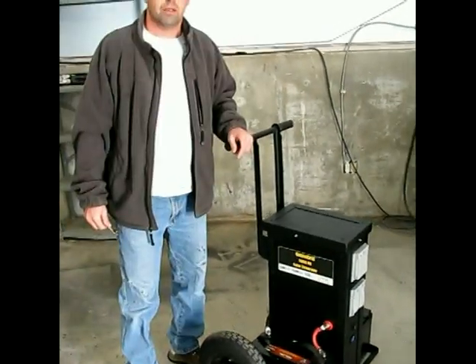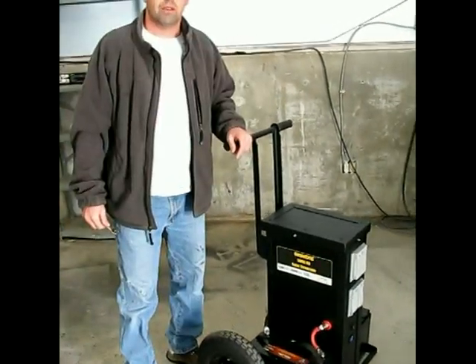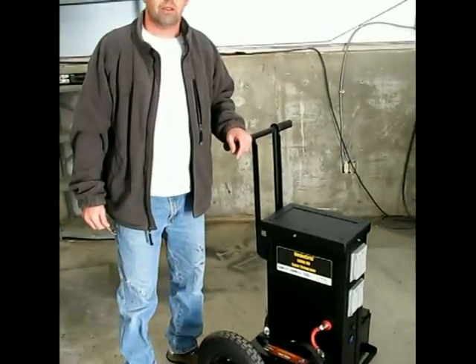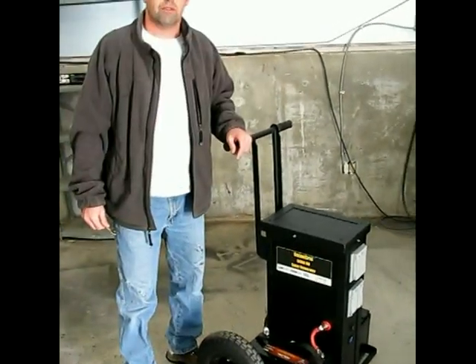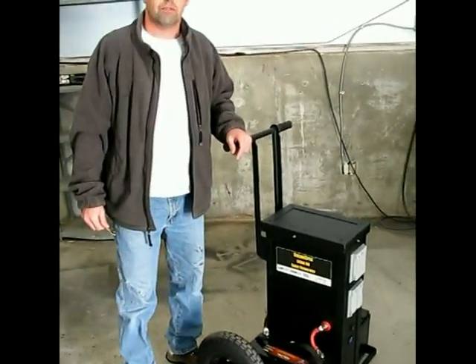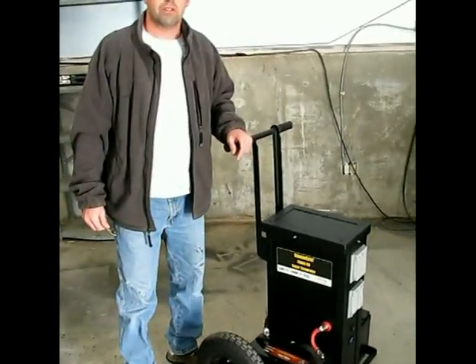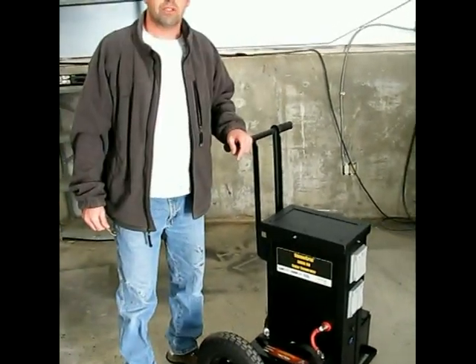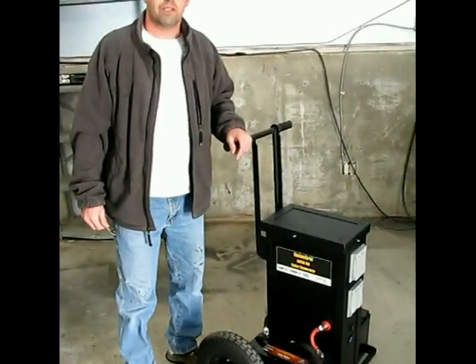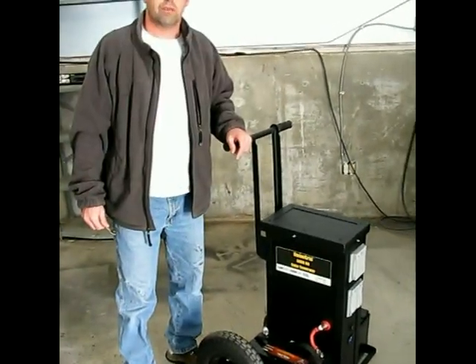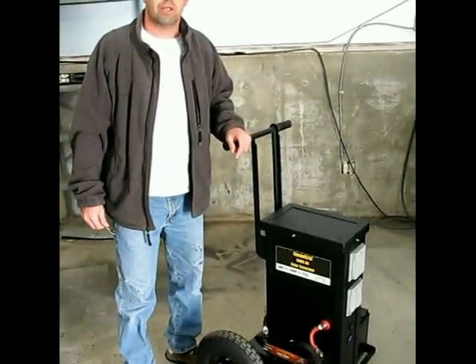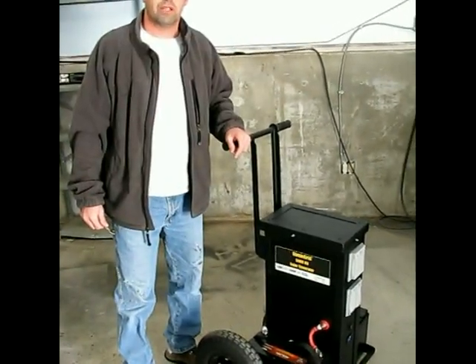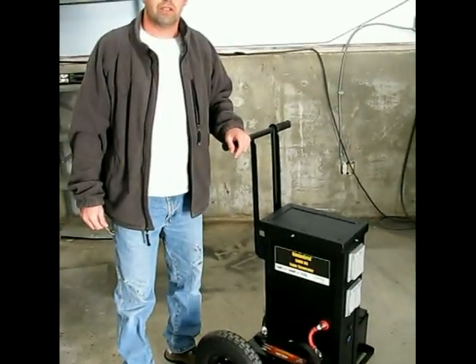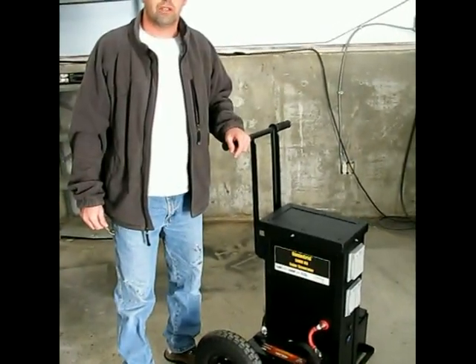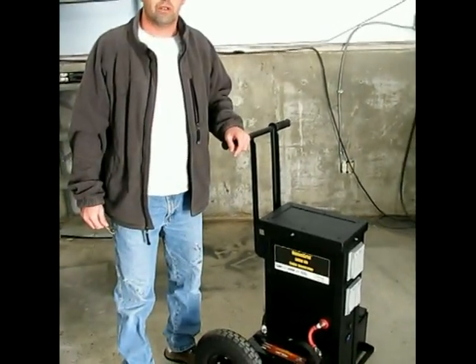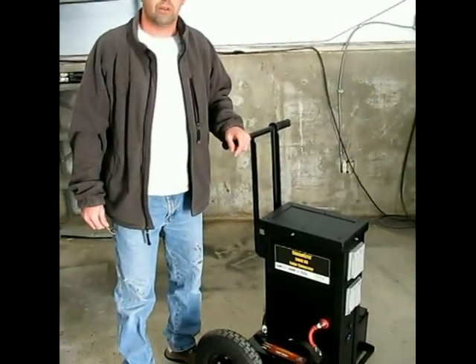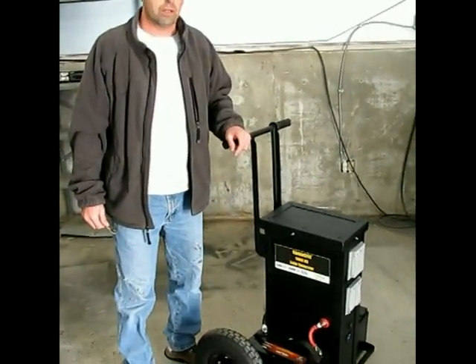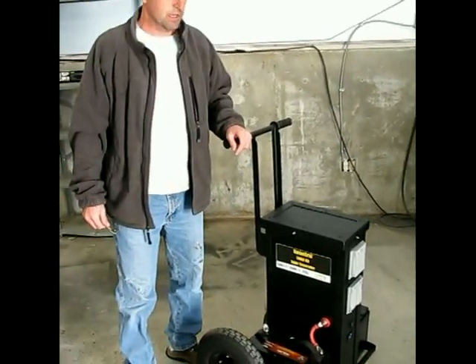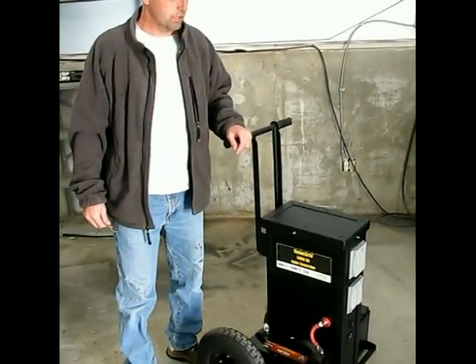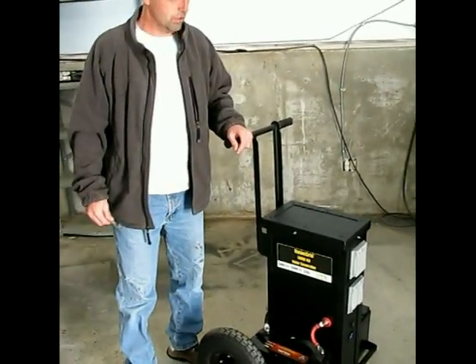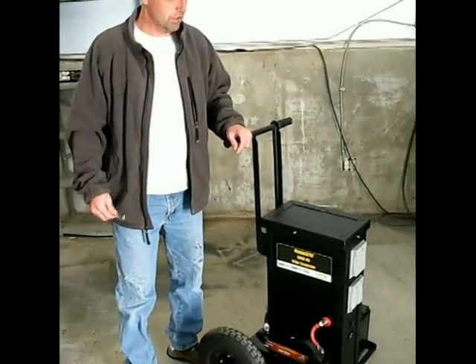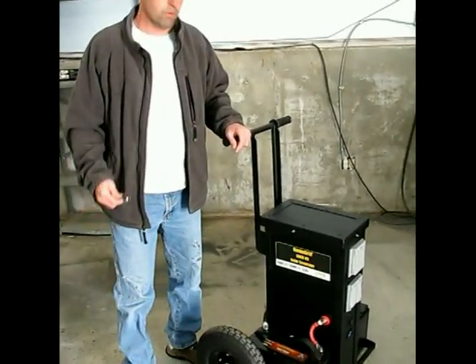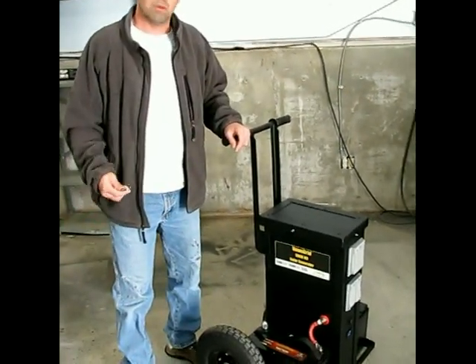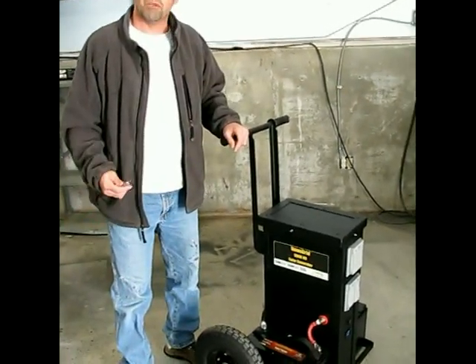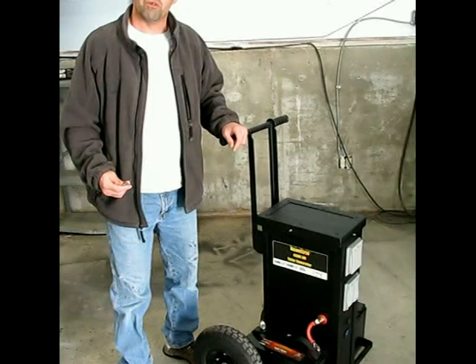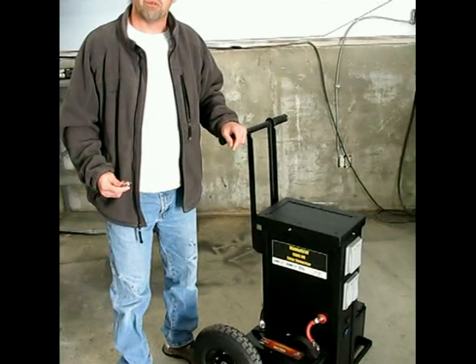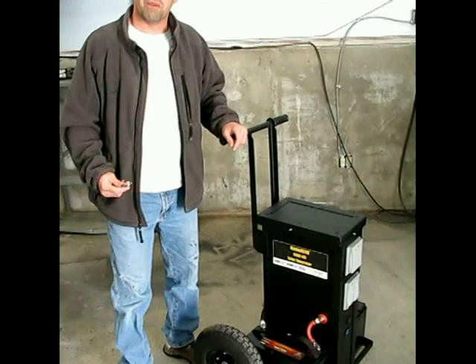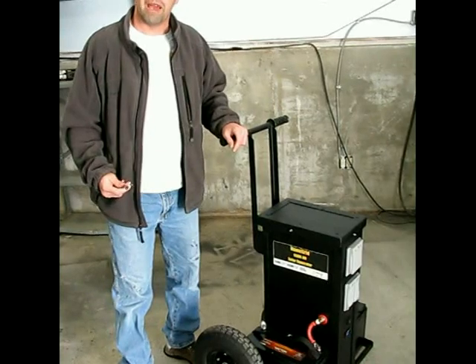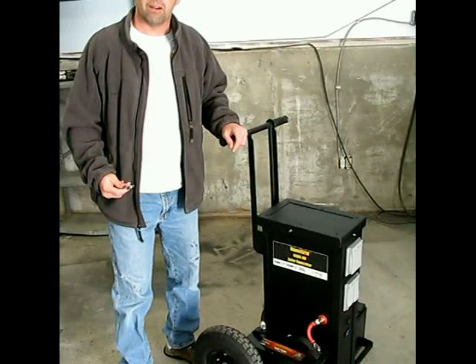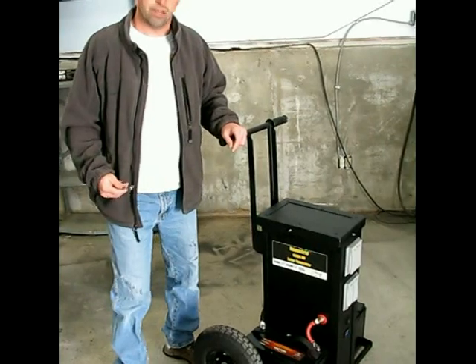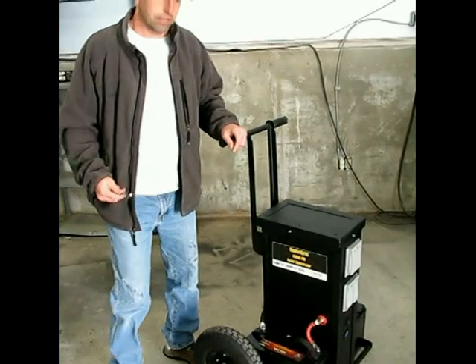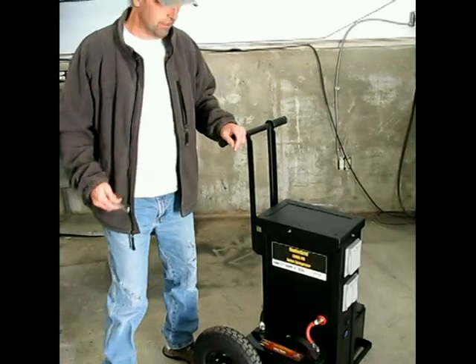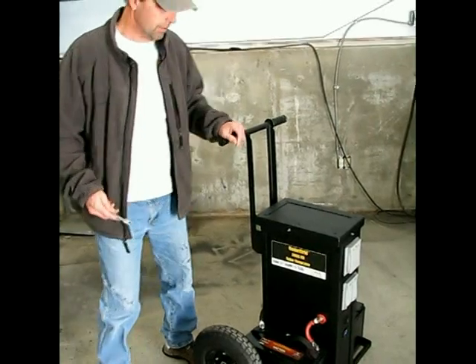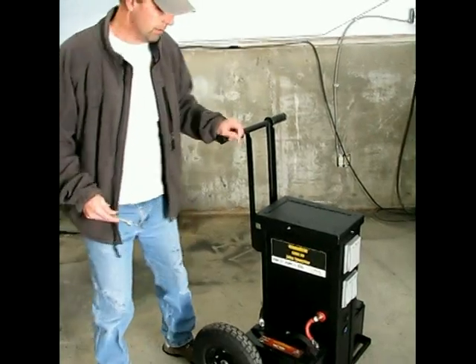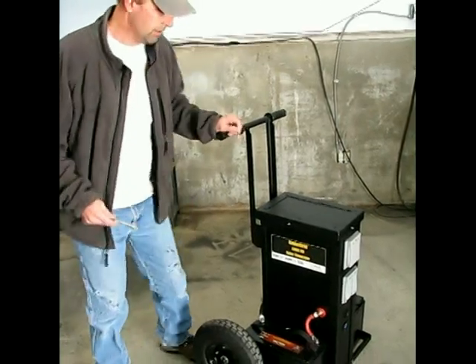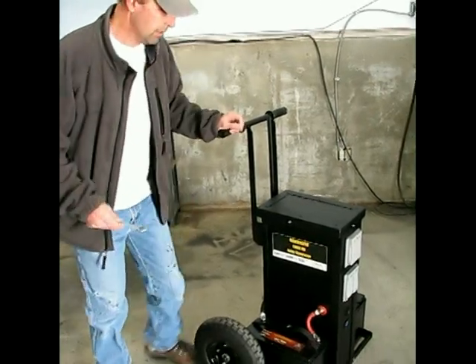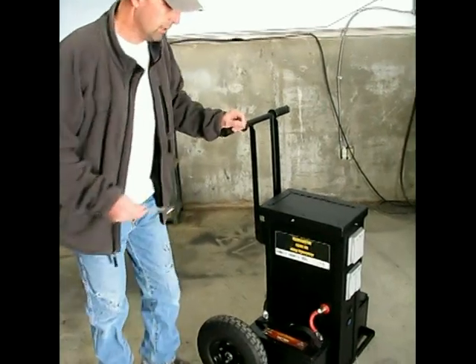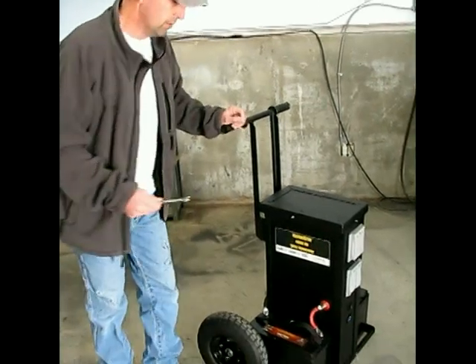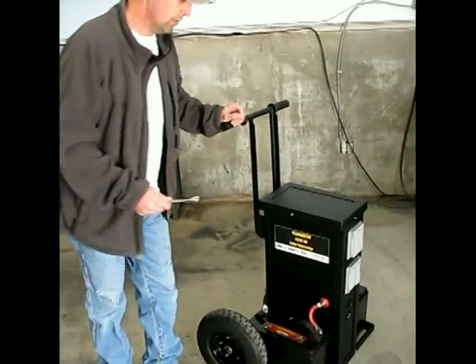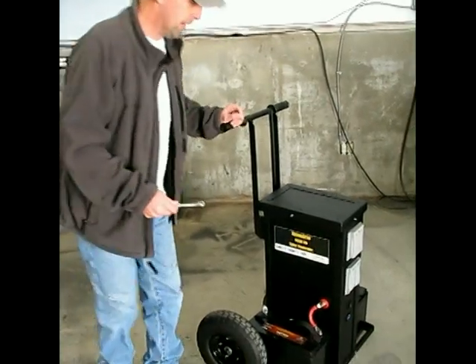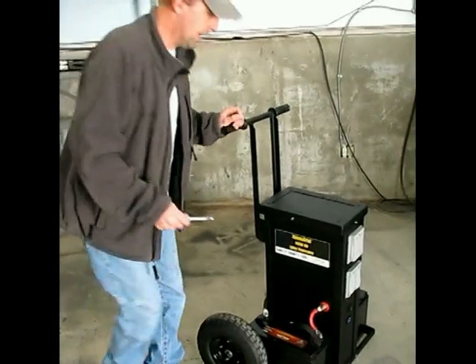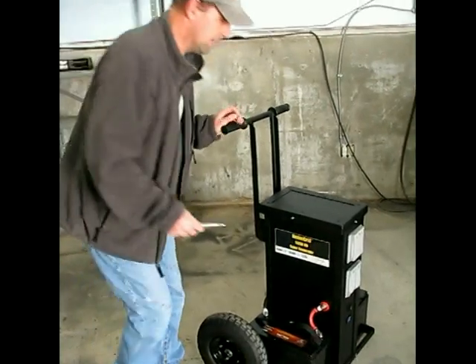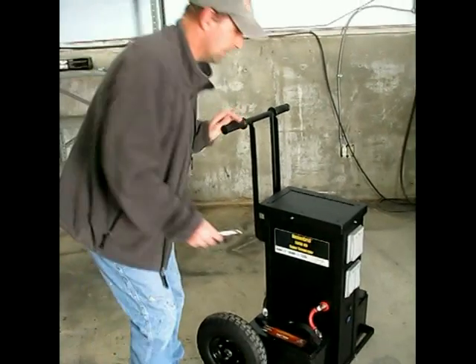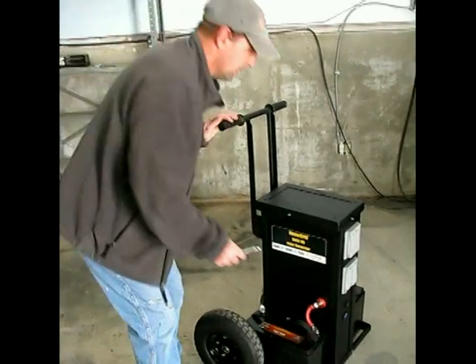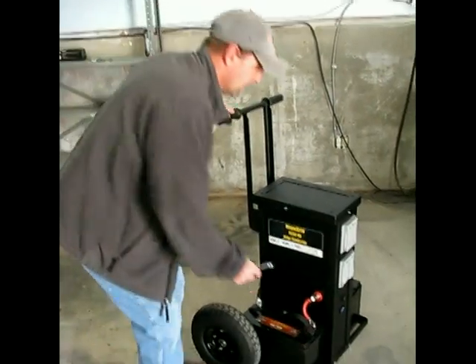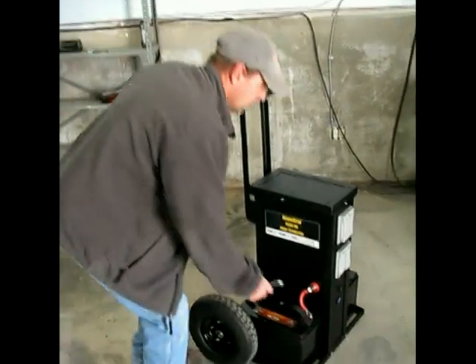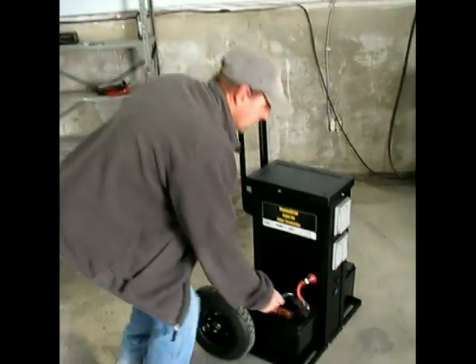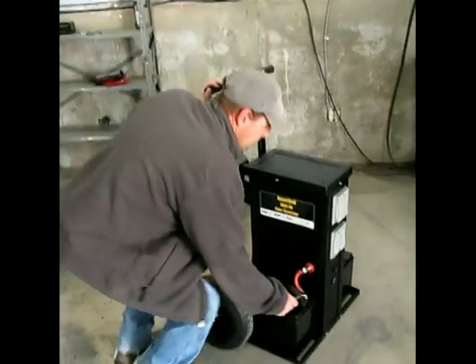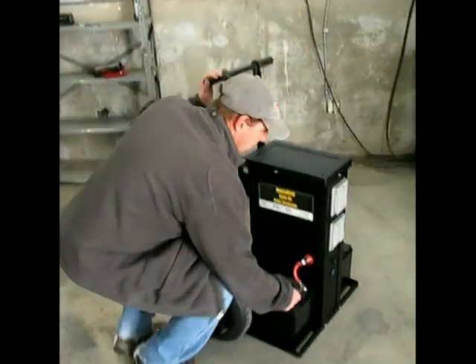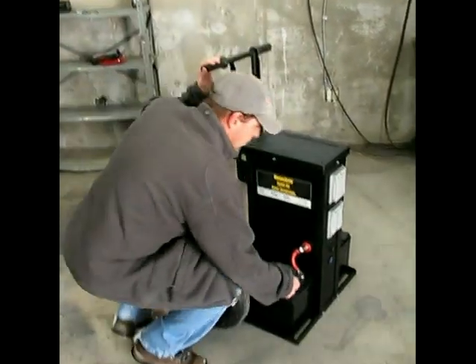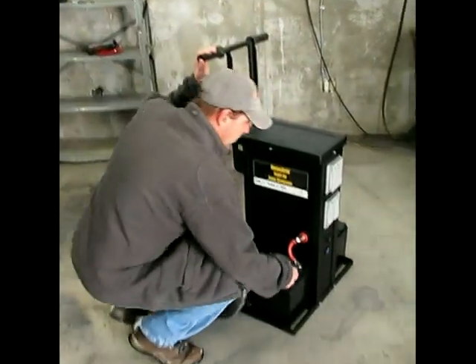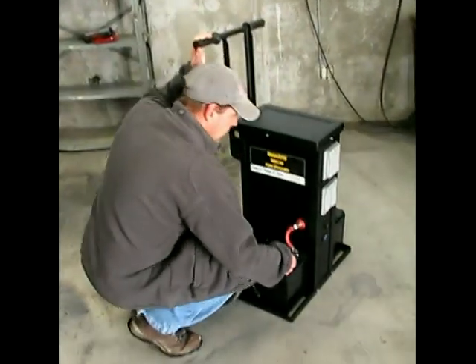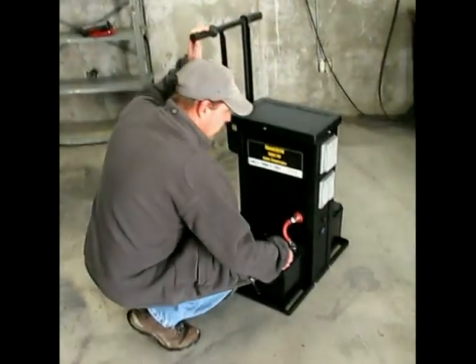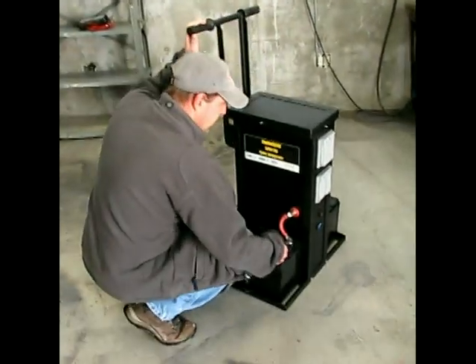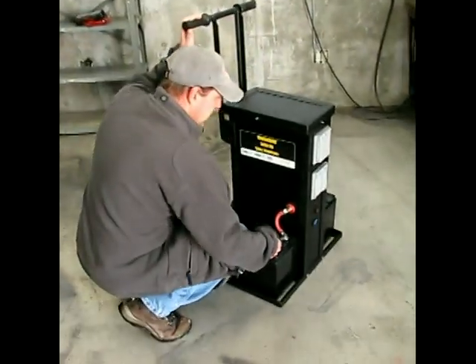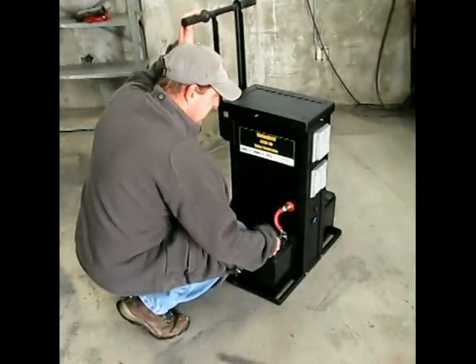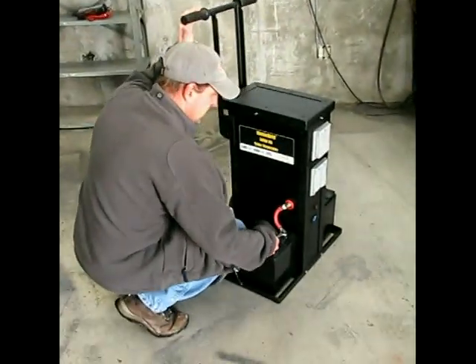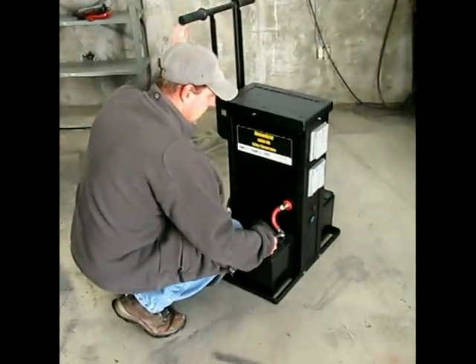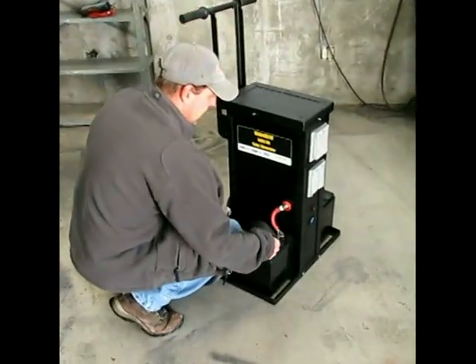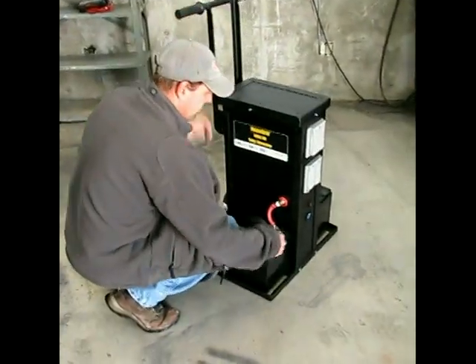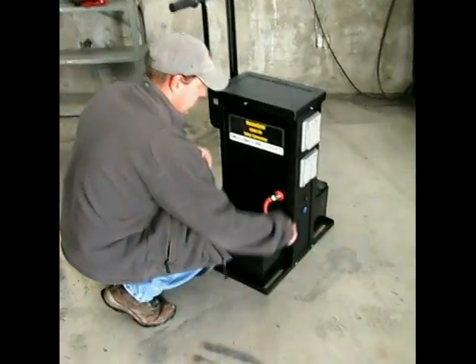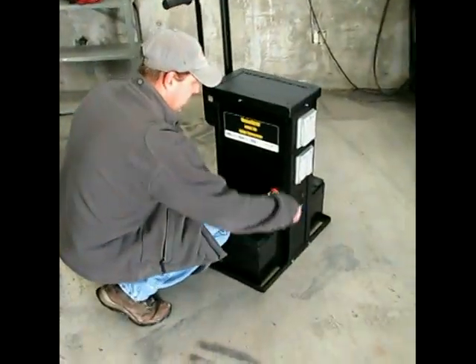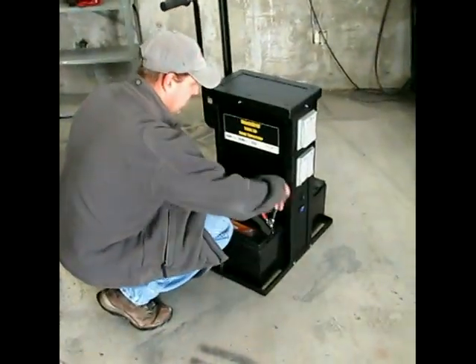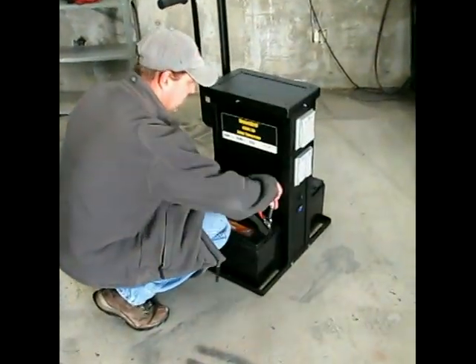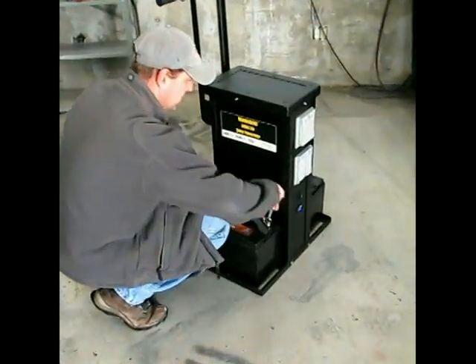The first thing we need to do is to remove the batteries. To do that, just take off the bolts.